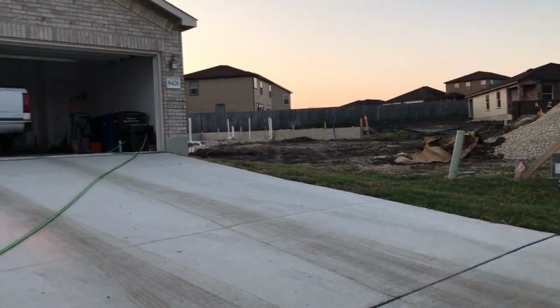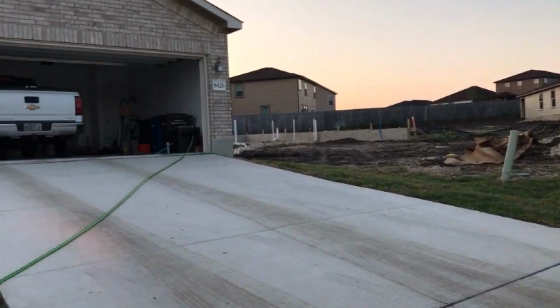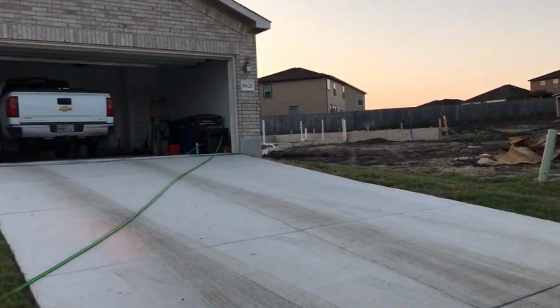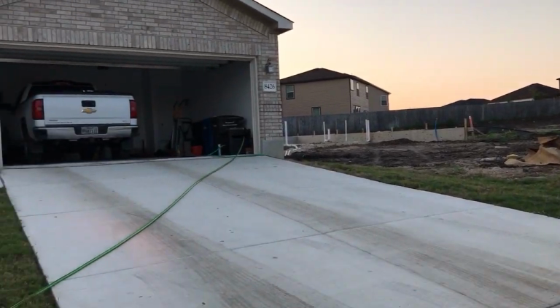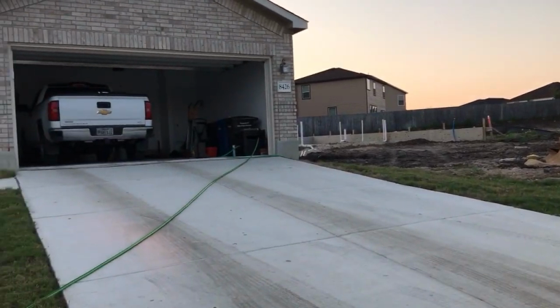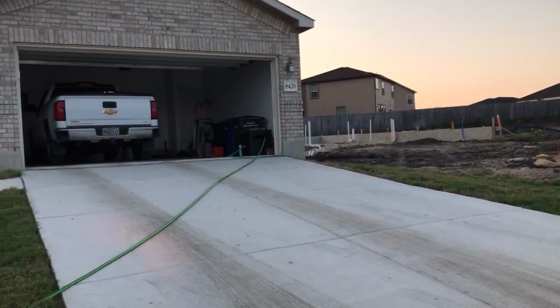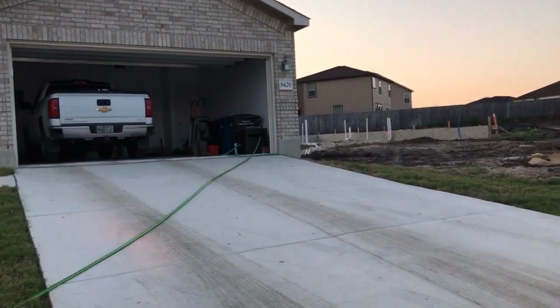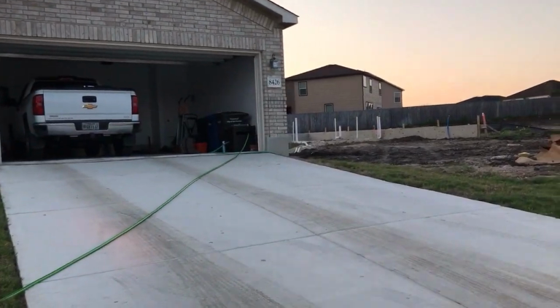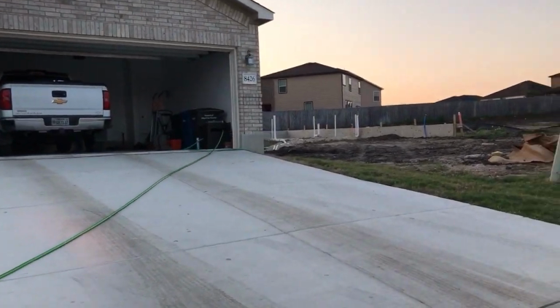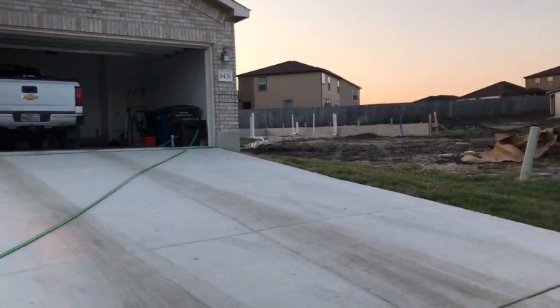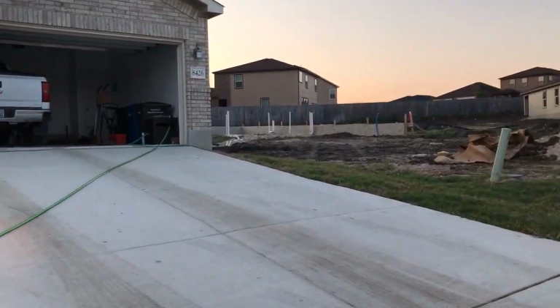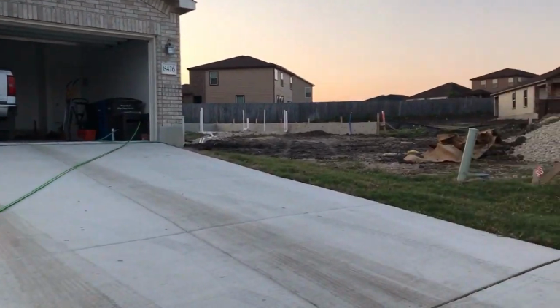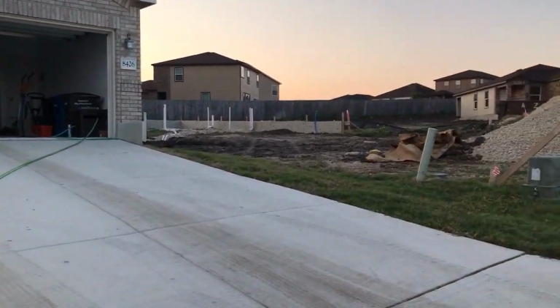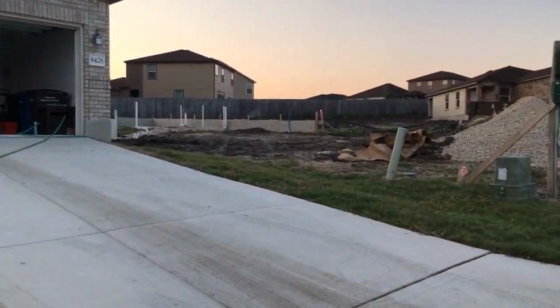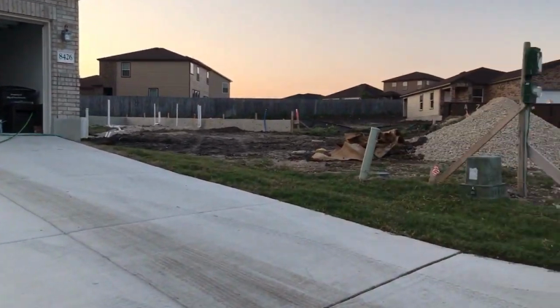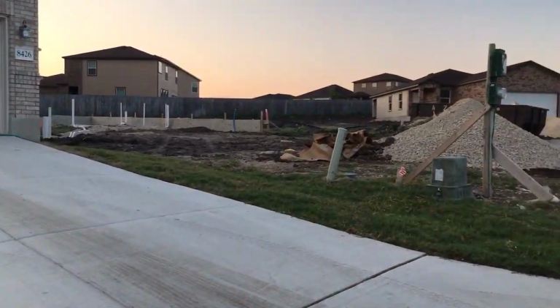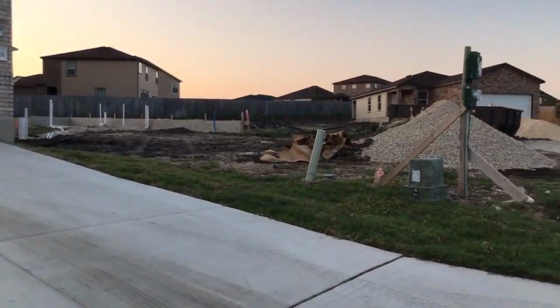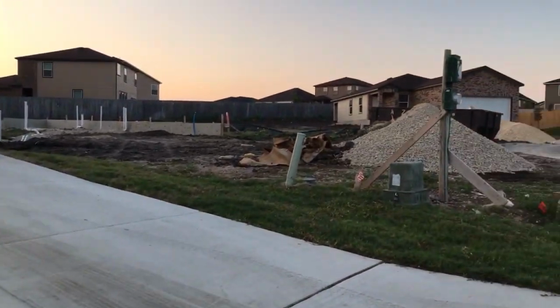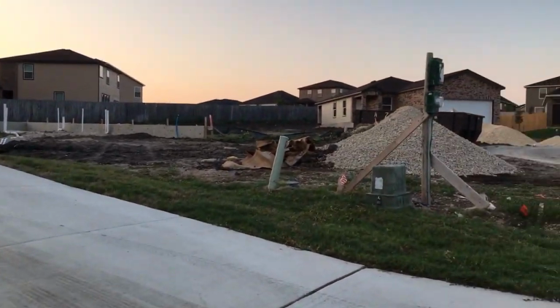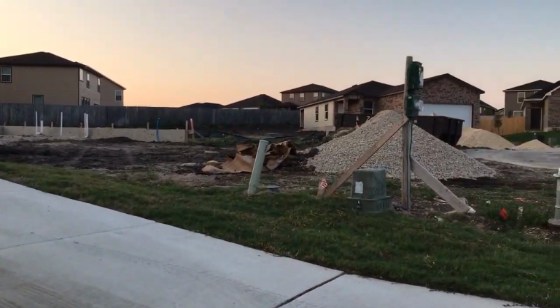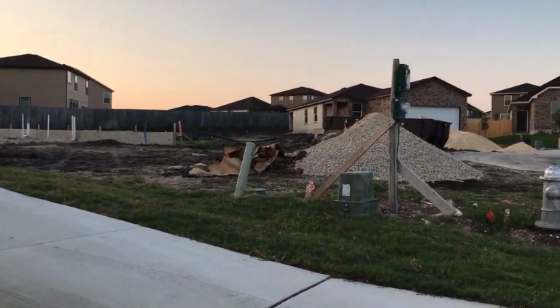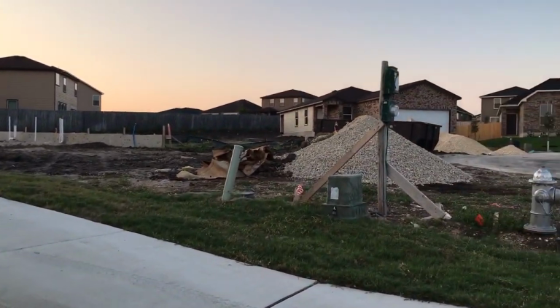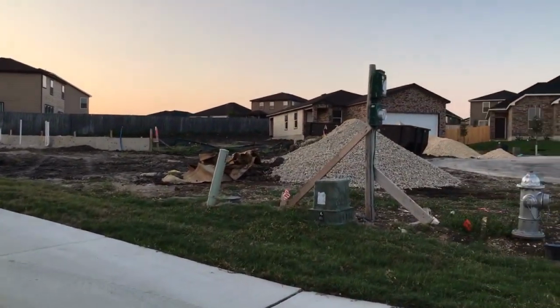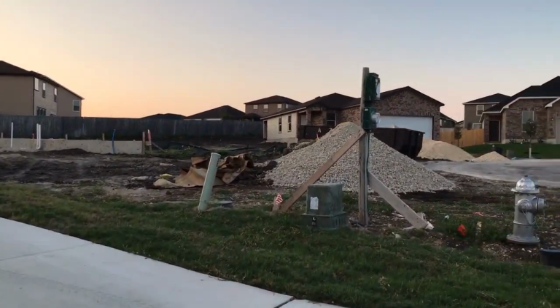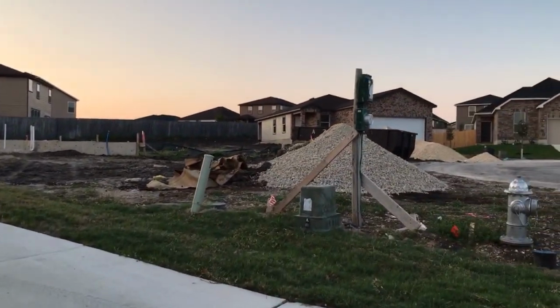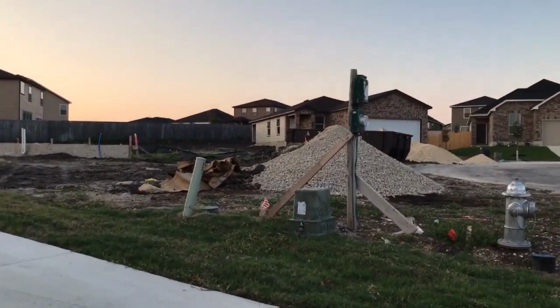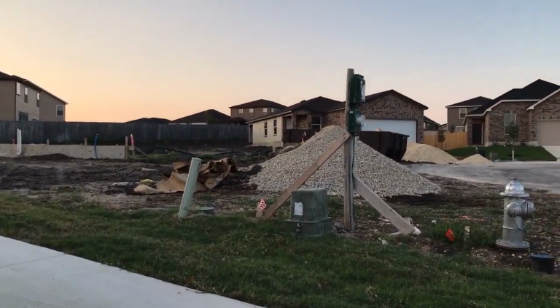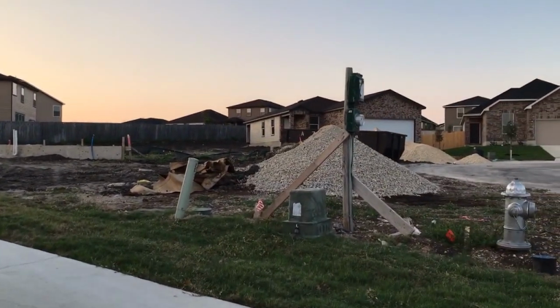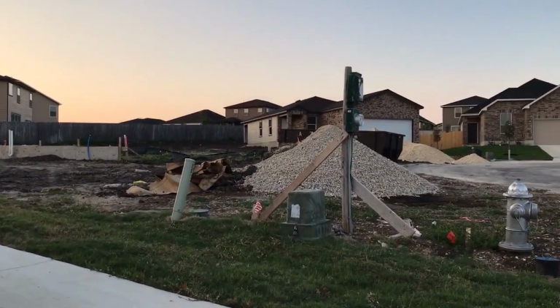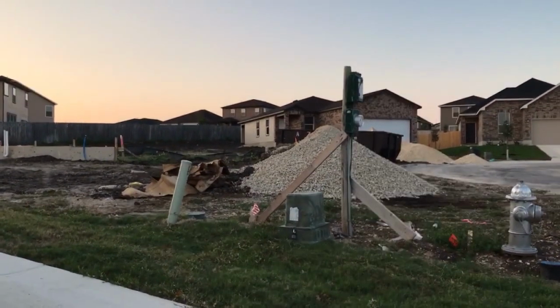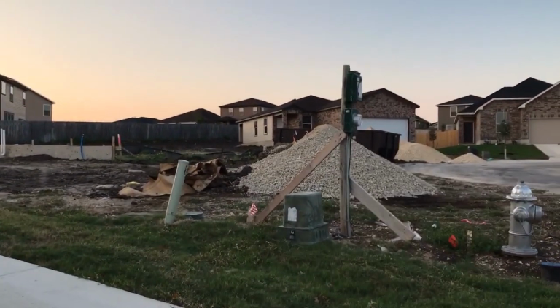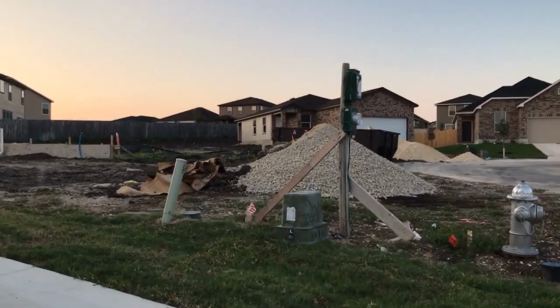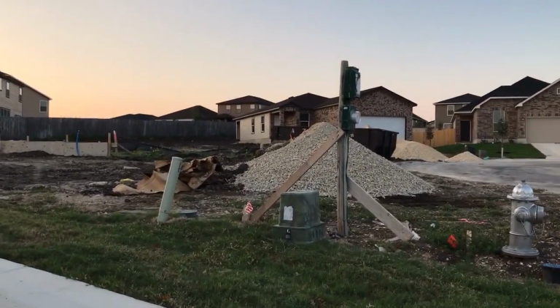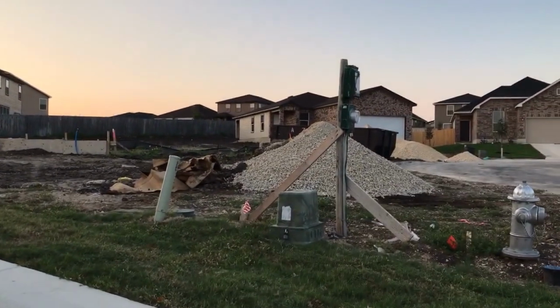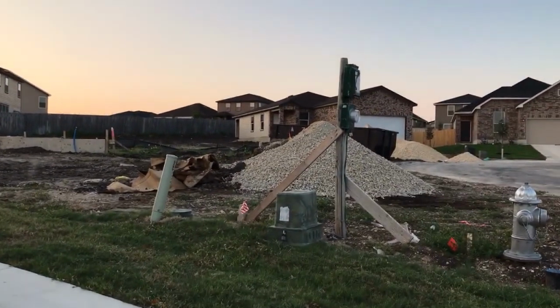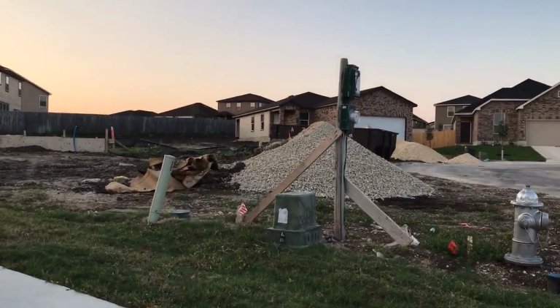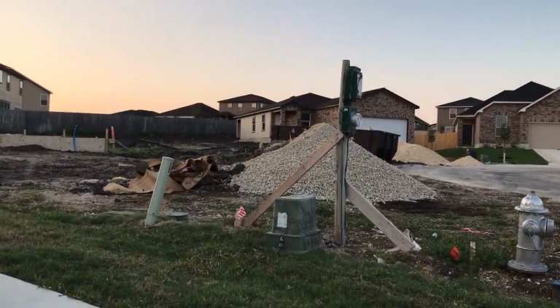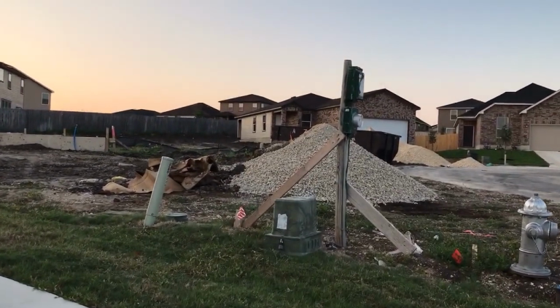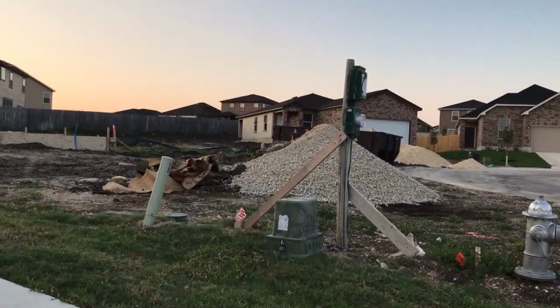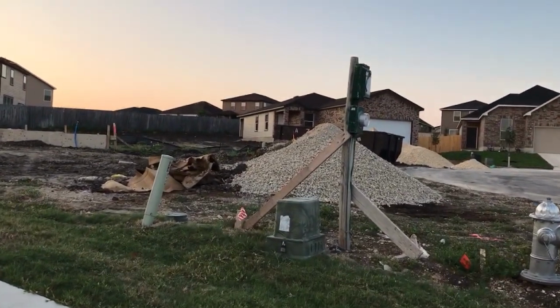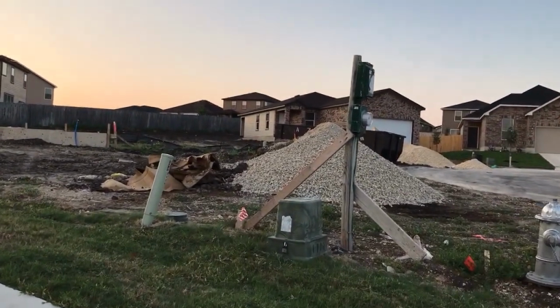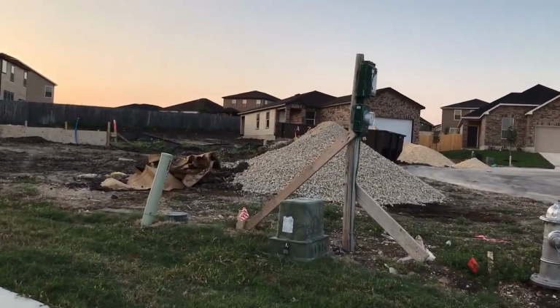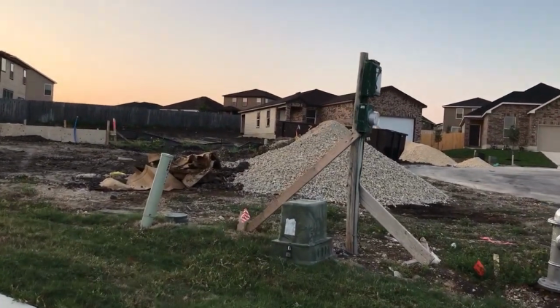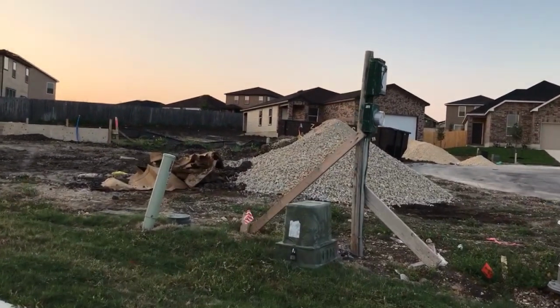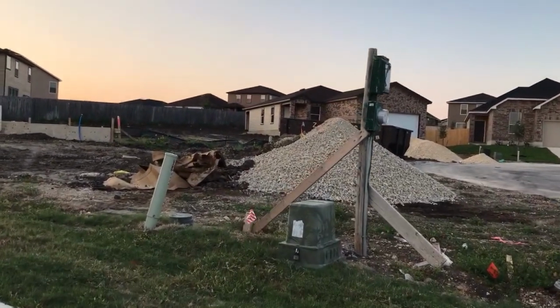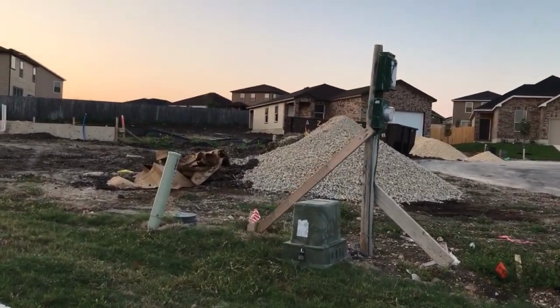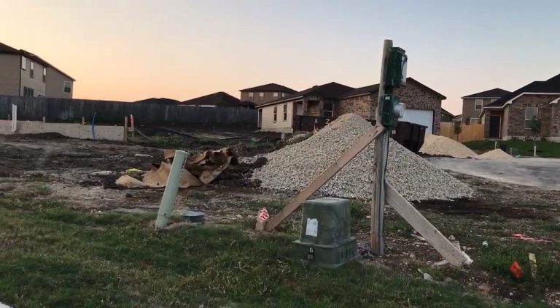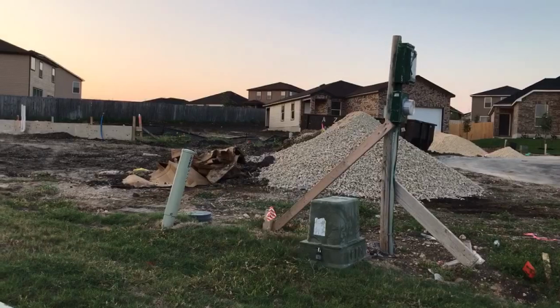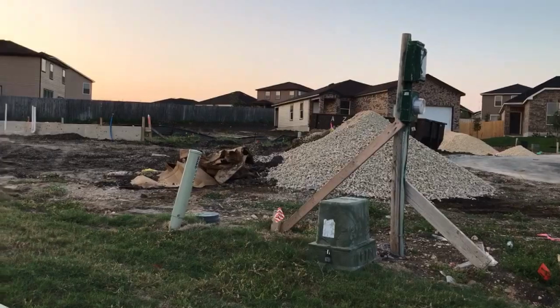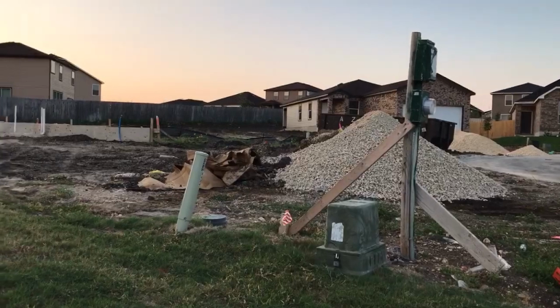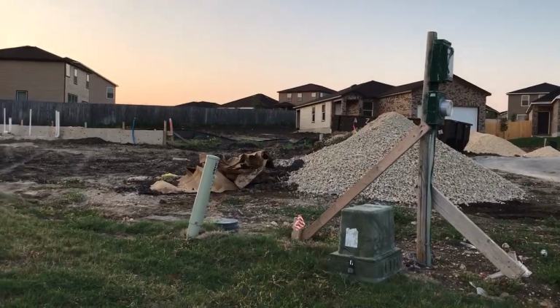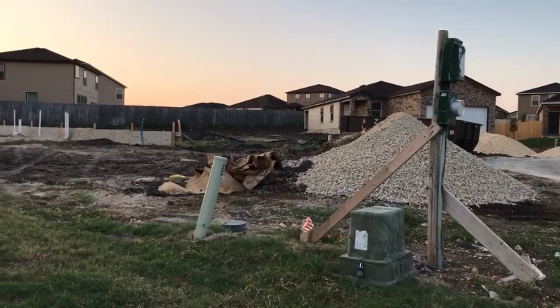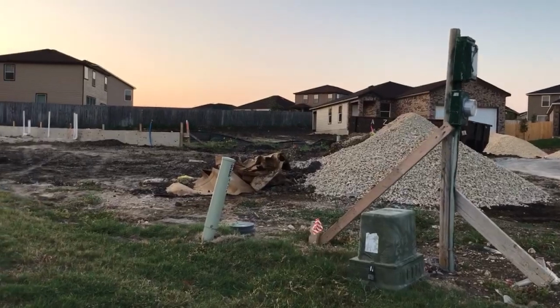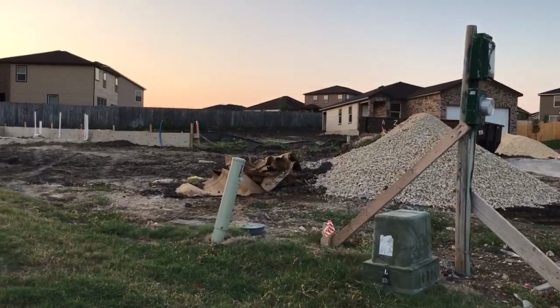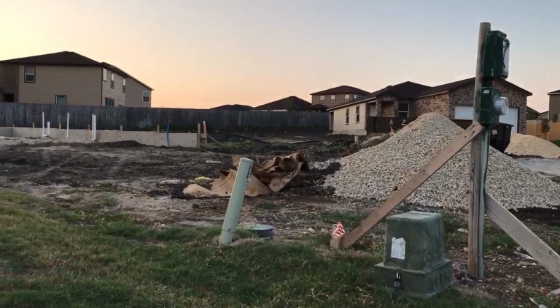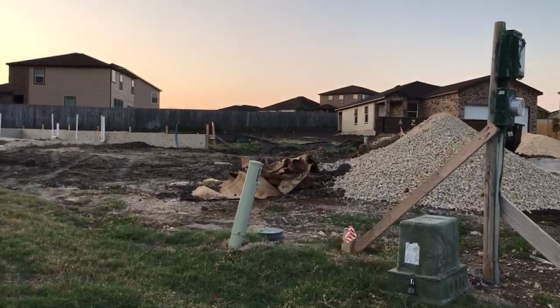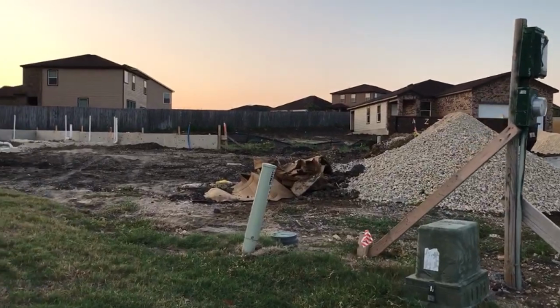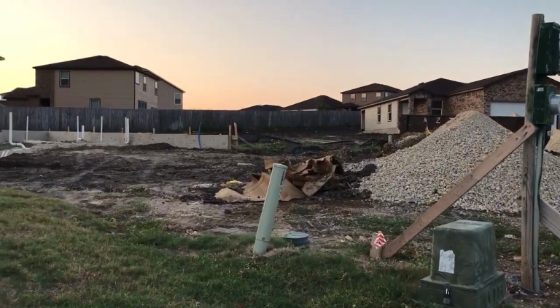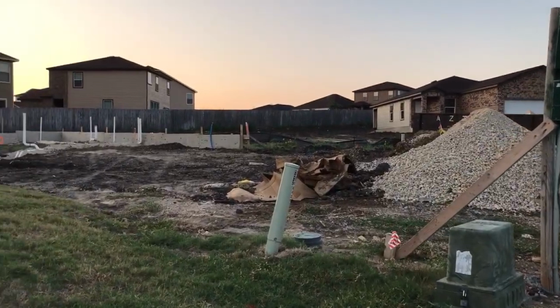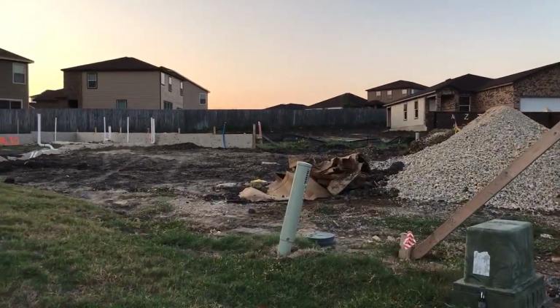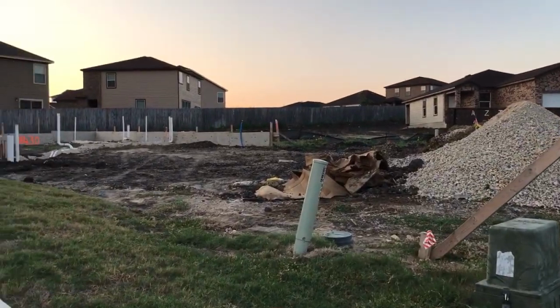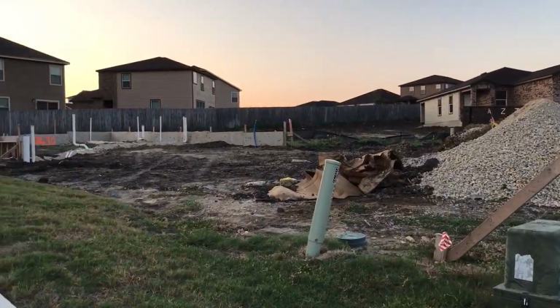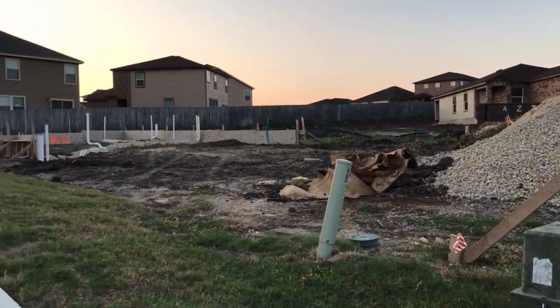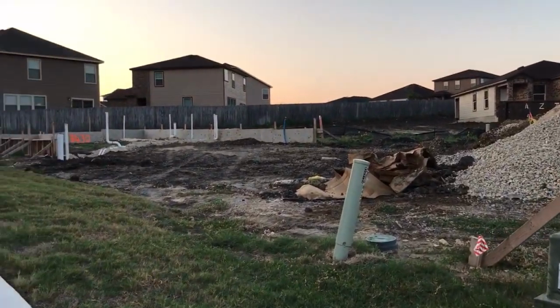Why would a house be done and not sold? Because the person who bought it backed out, or the financing didn't work, or something like that.